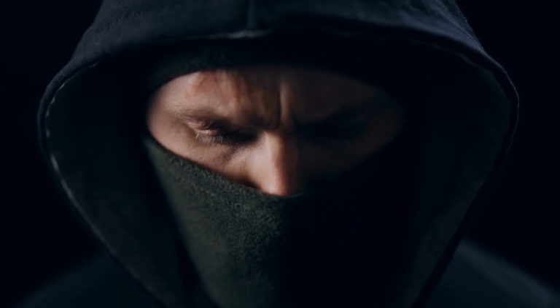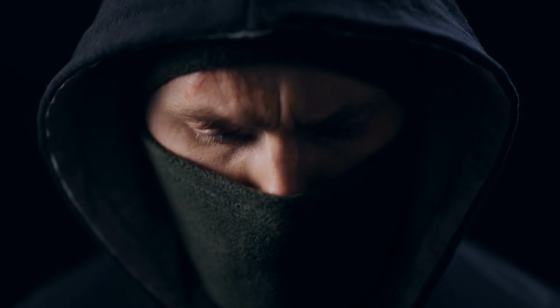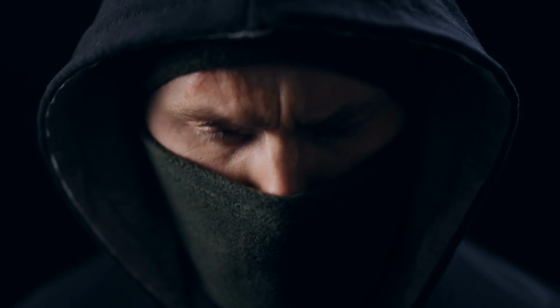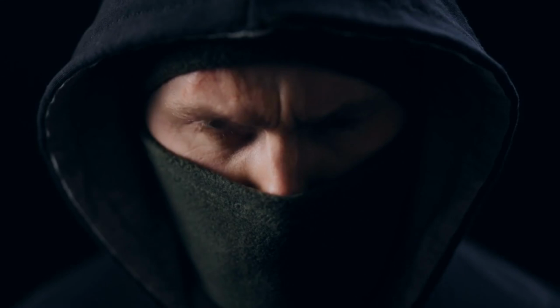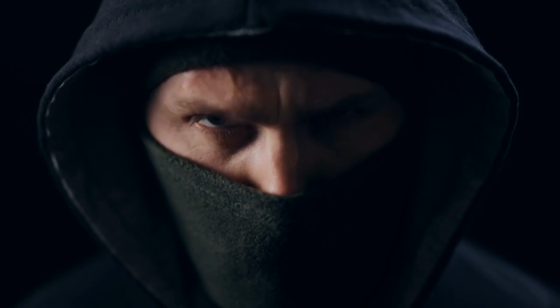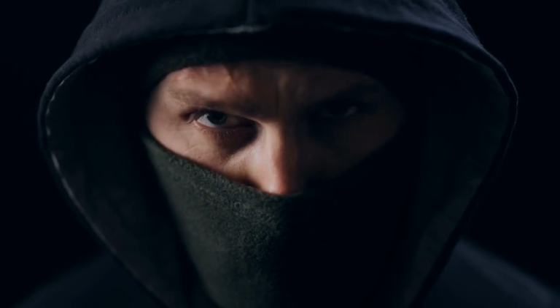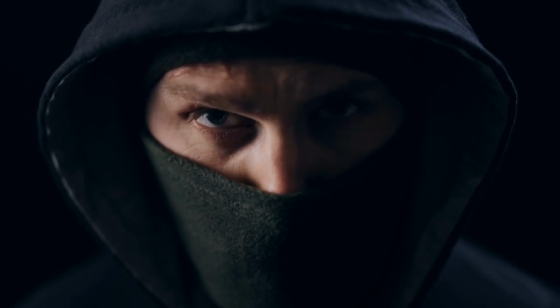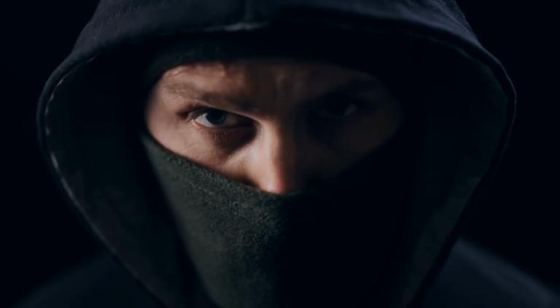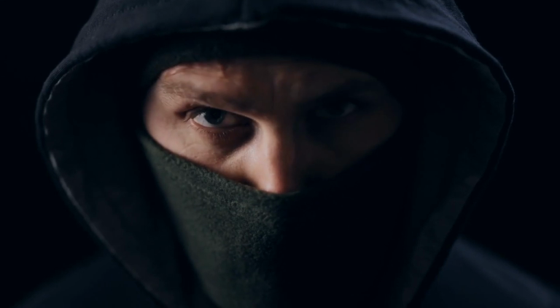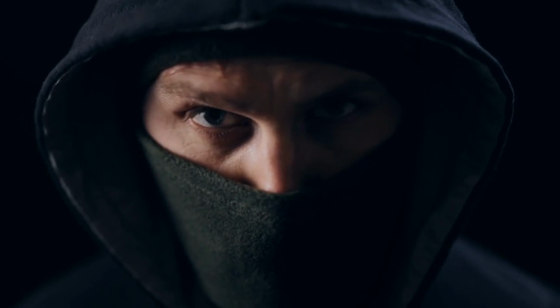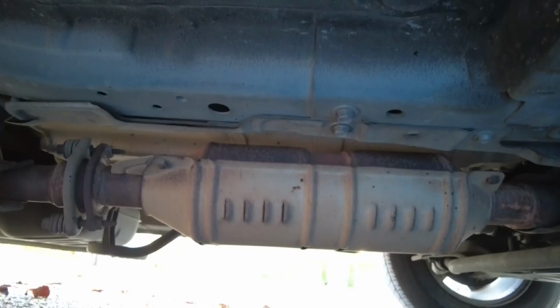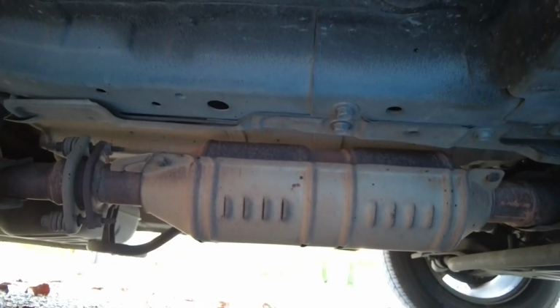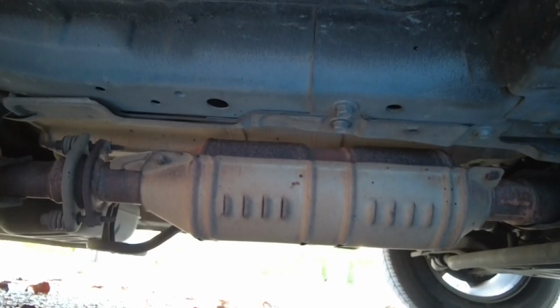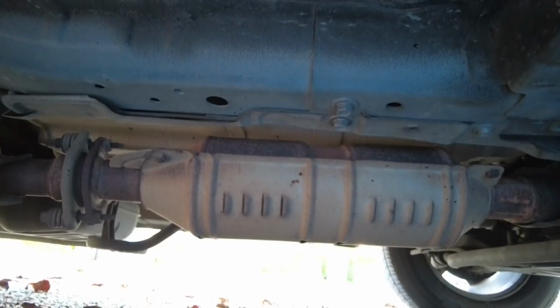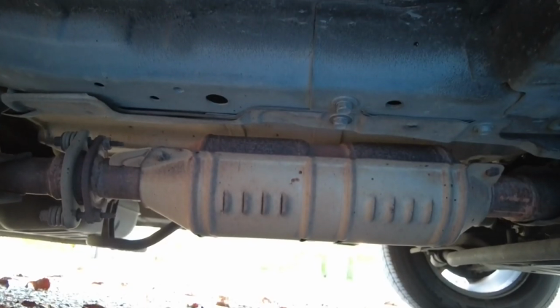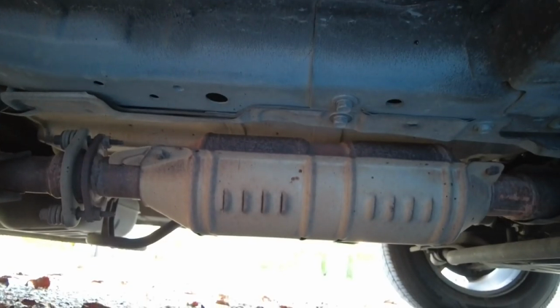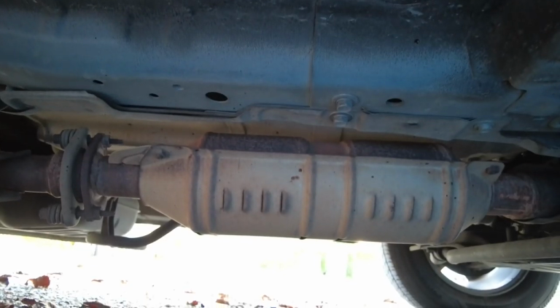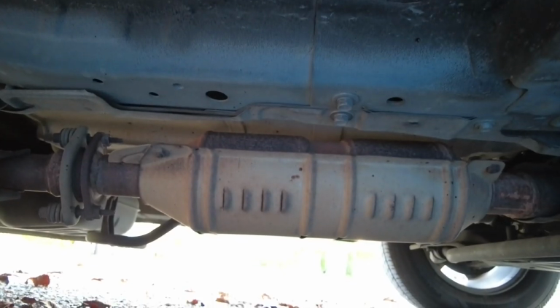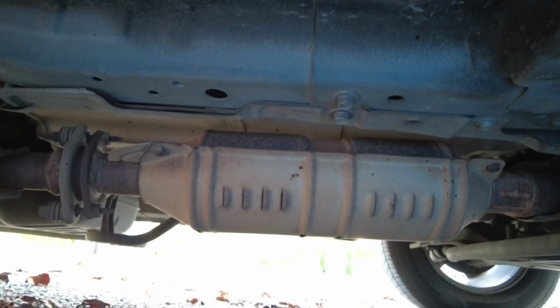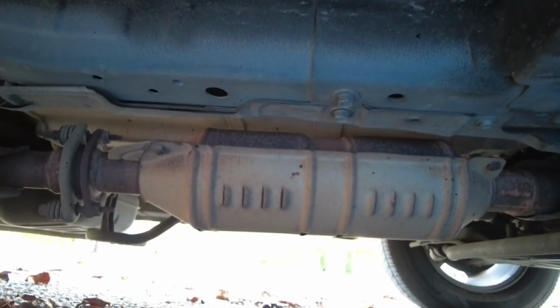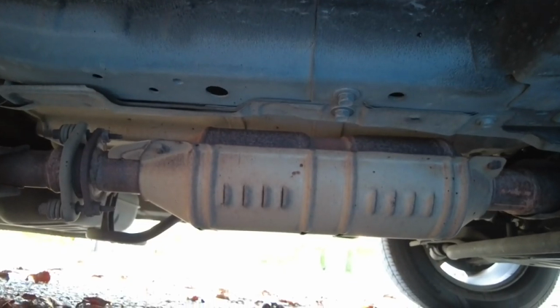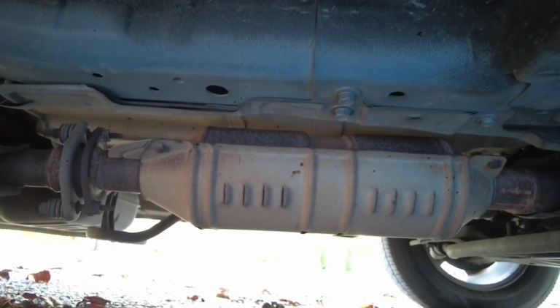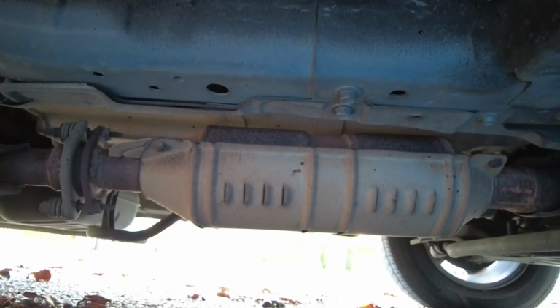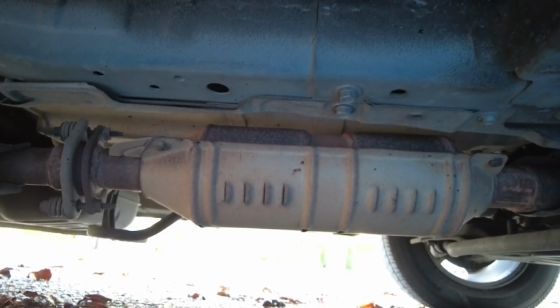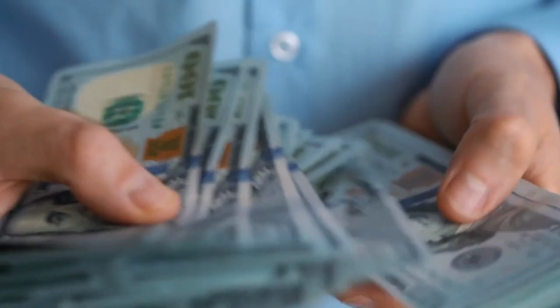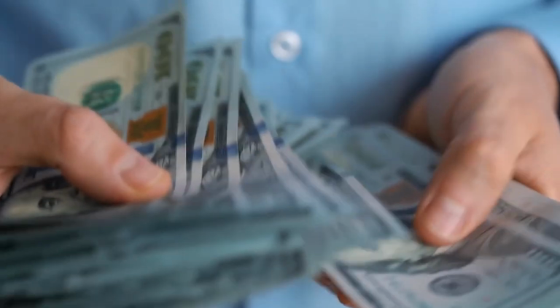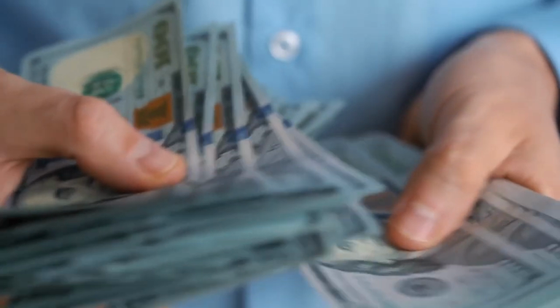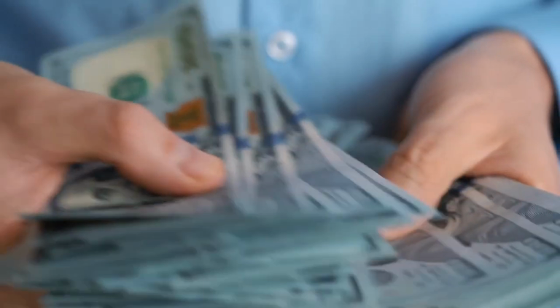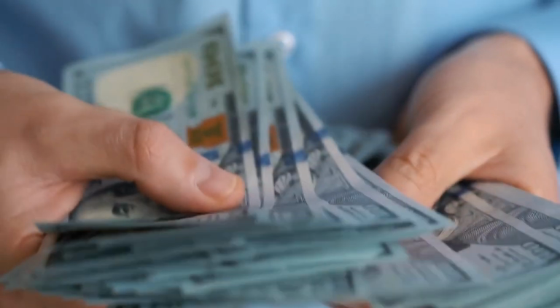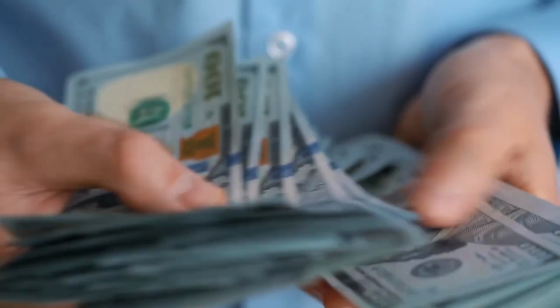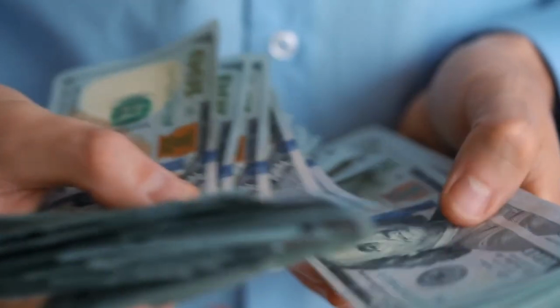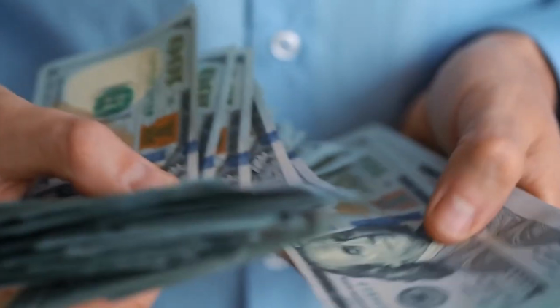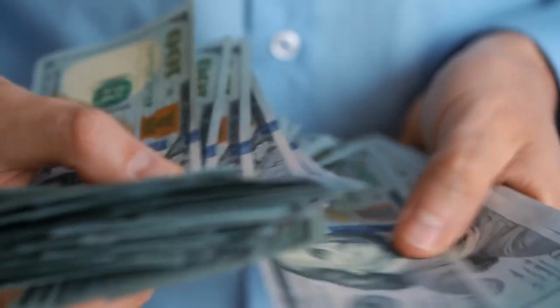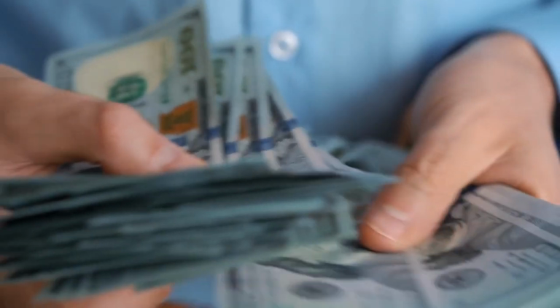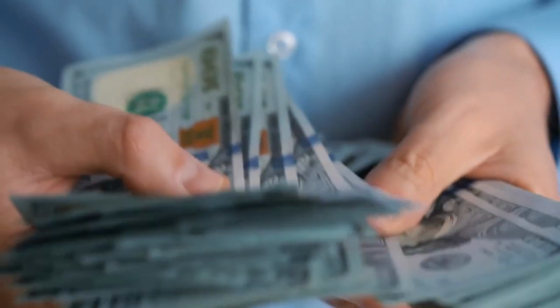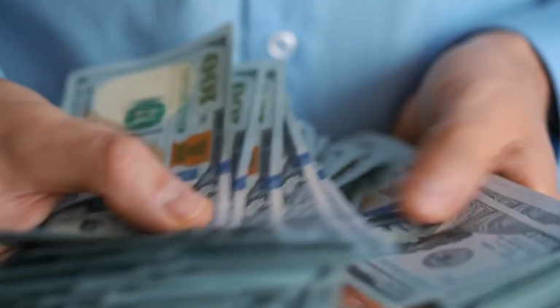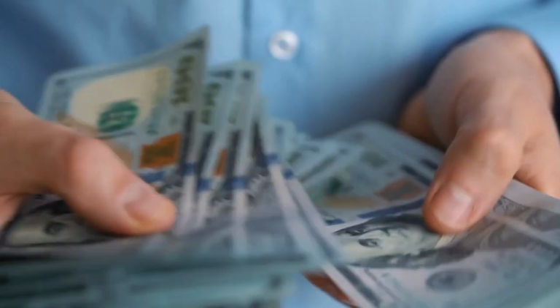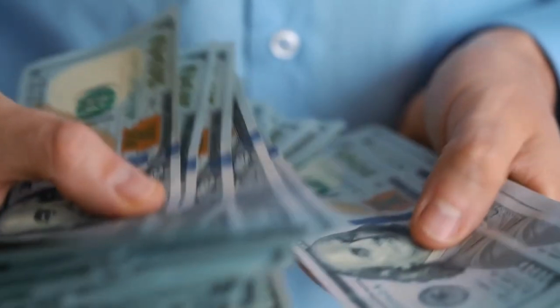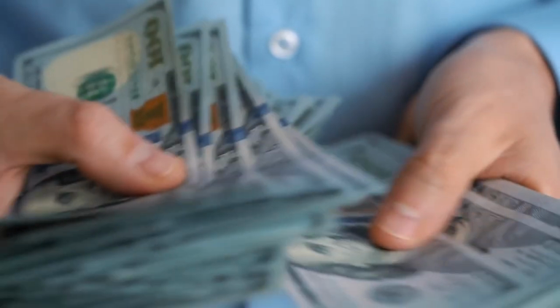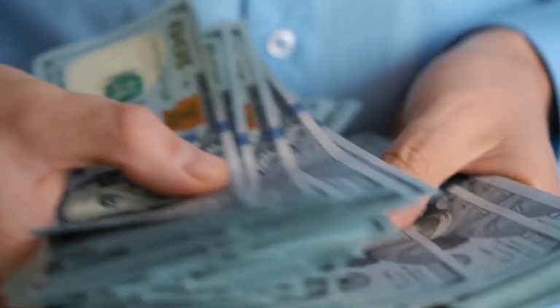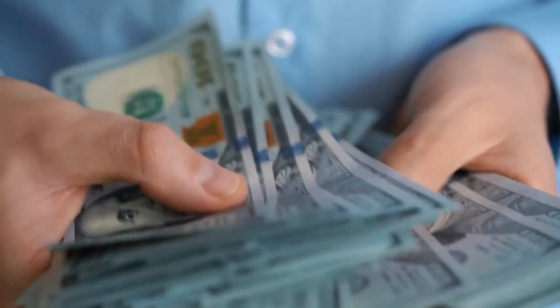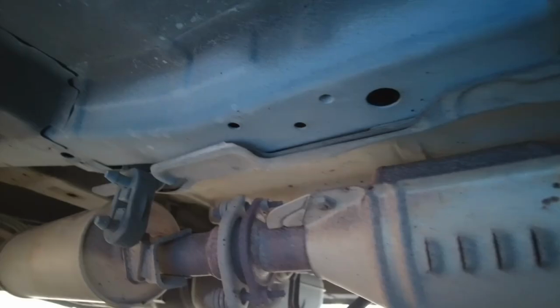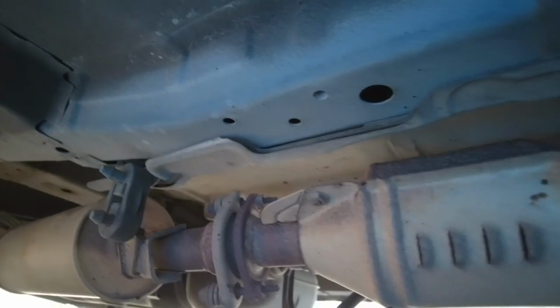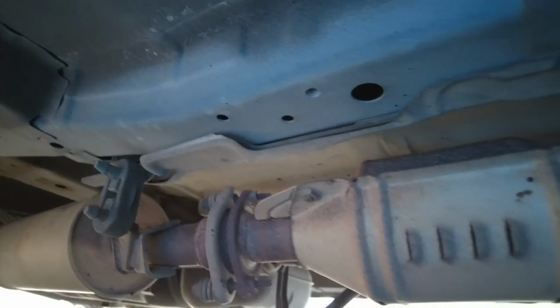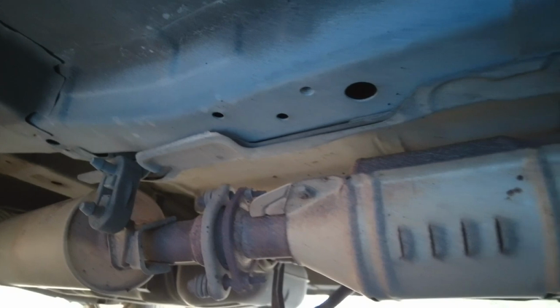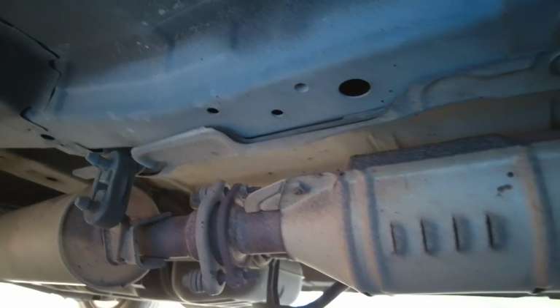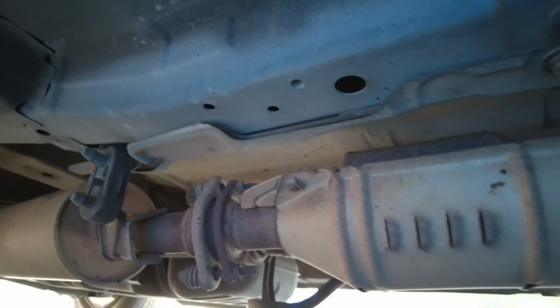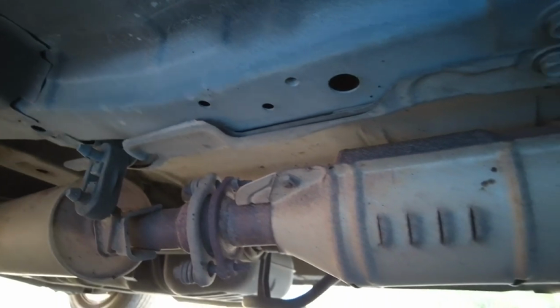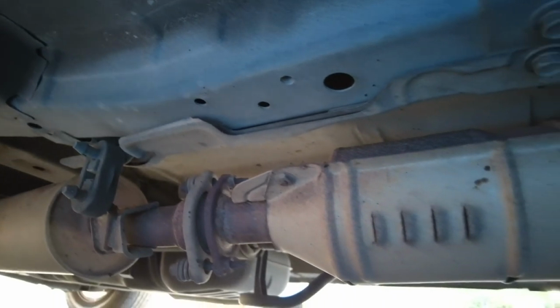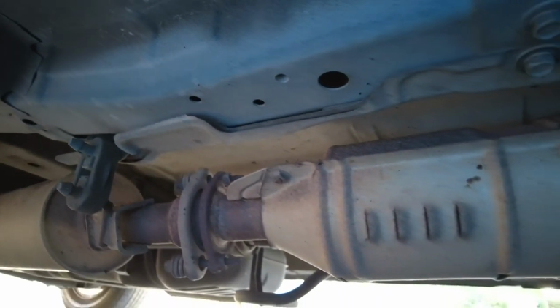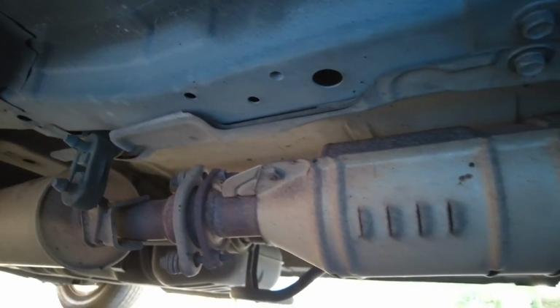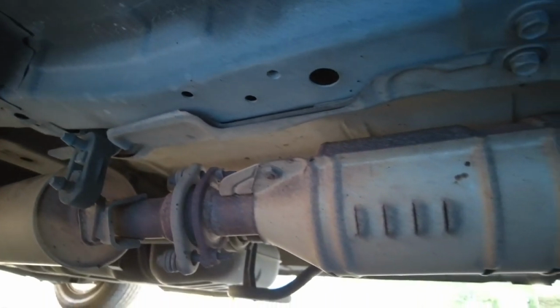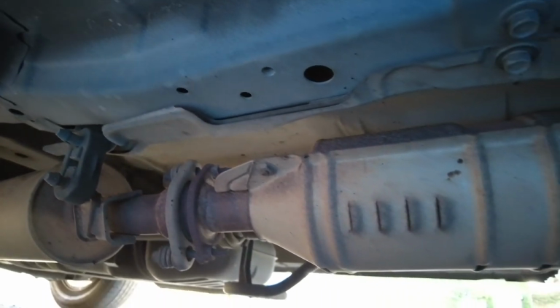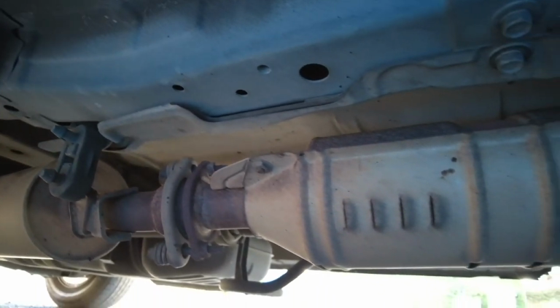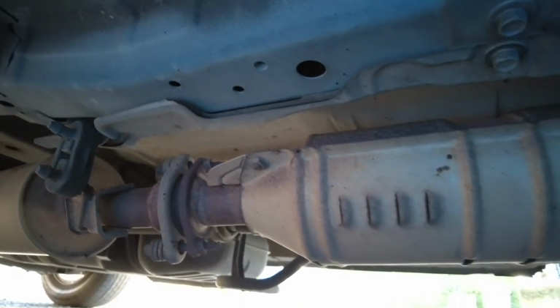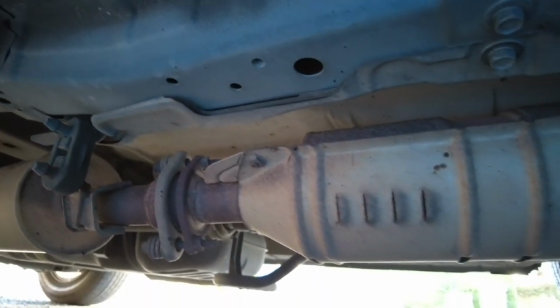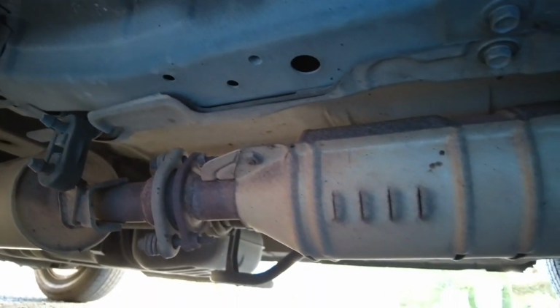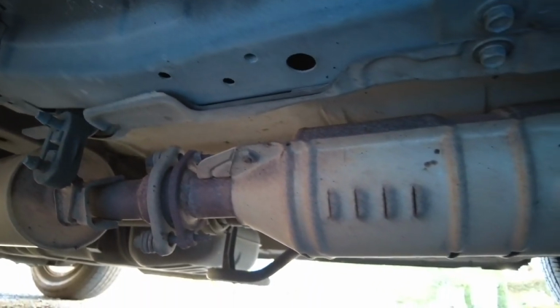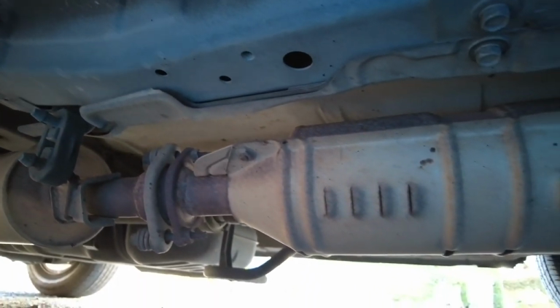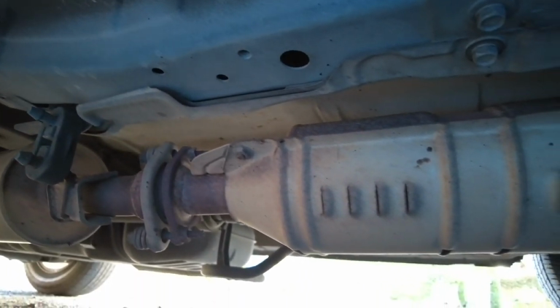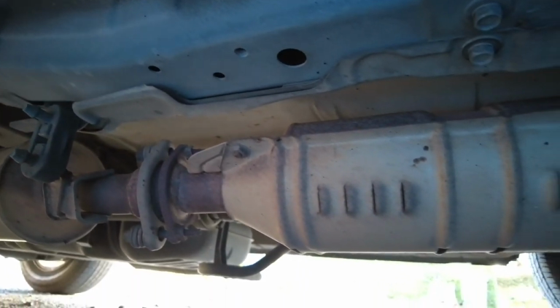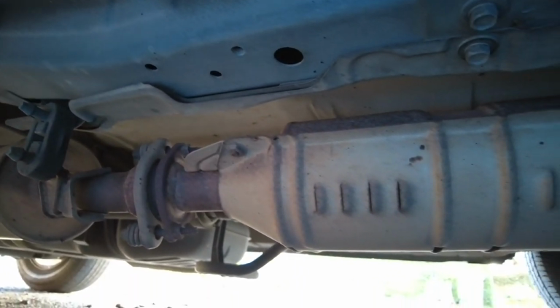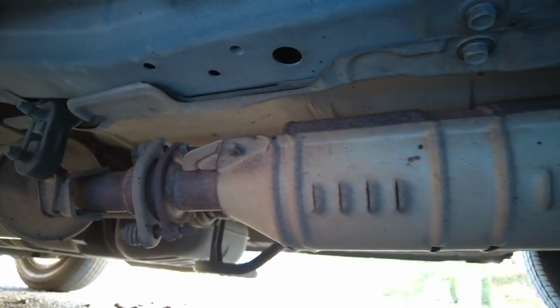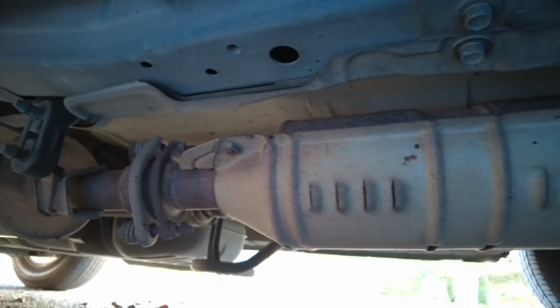Bad guys are stealing the catalytic converters from parked vehicles, which could leave you with a very expensive bill. In this video, we'll discuss why they're doing this and how you could prepare.